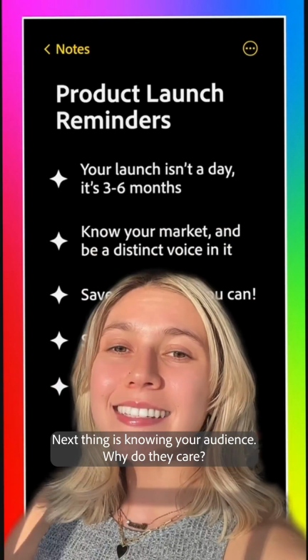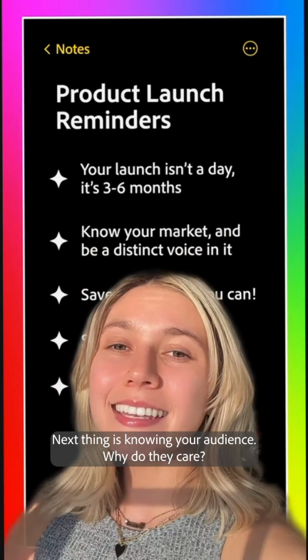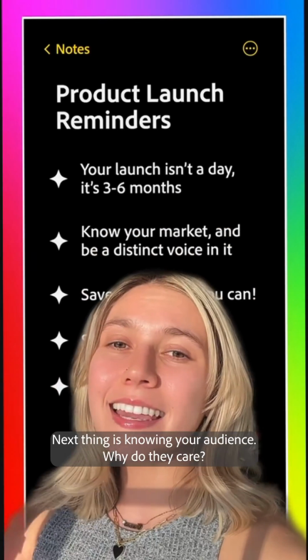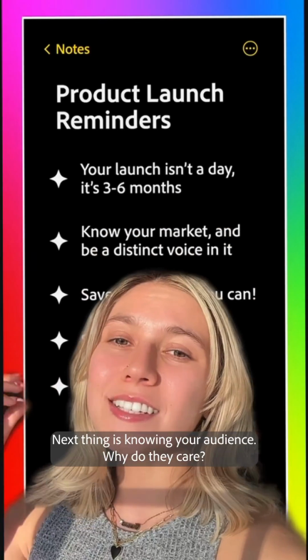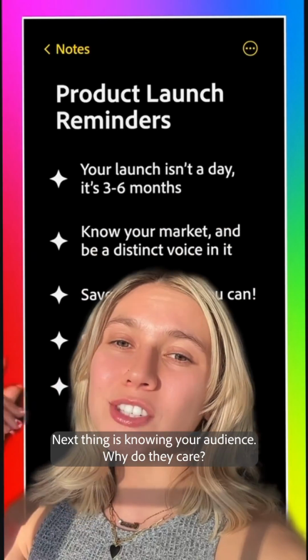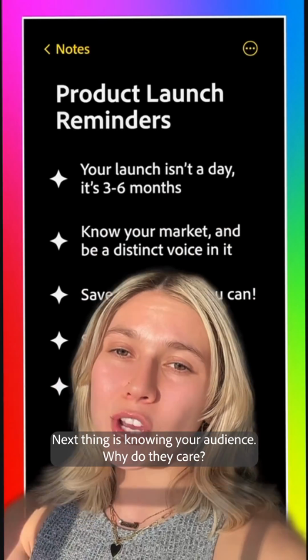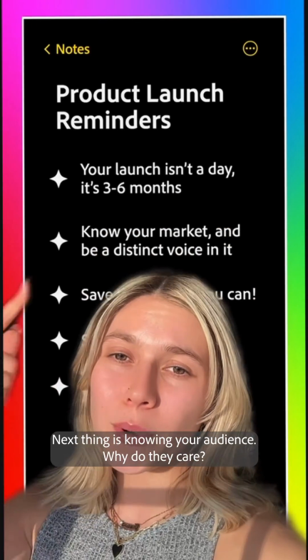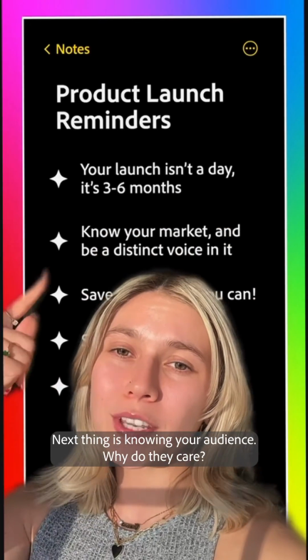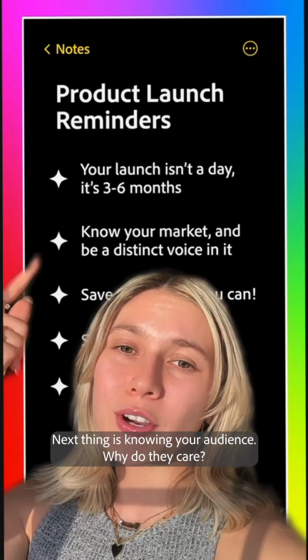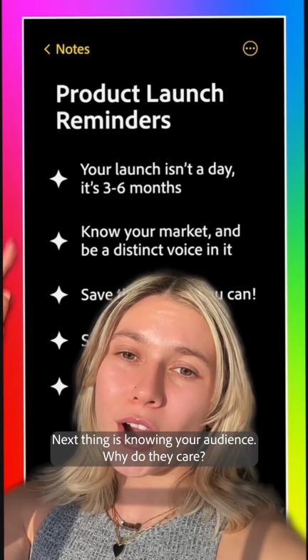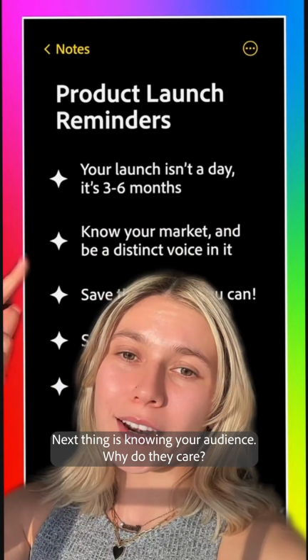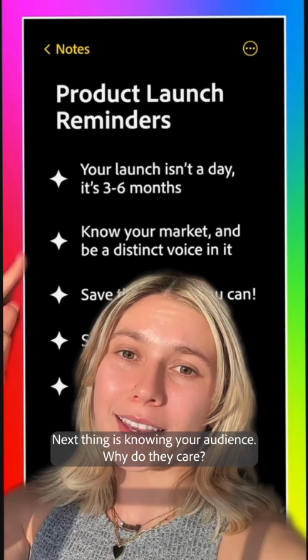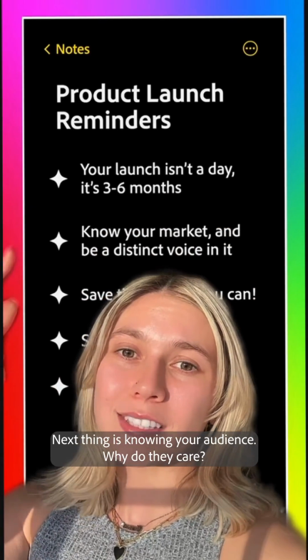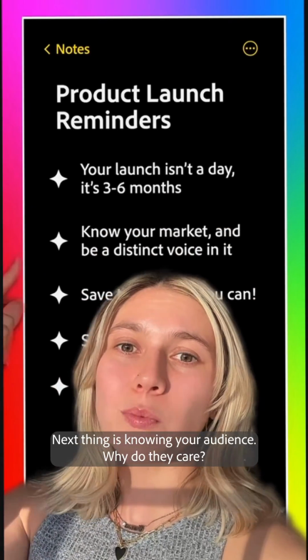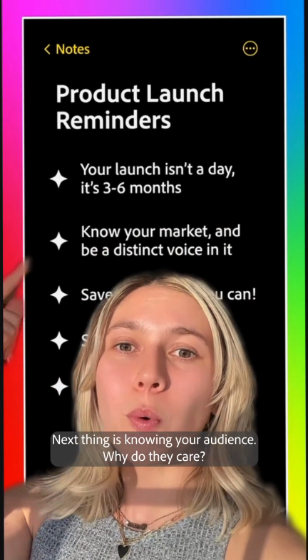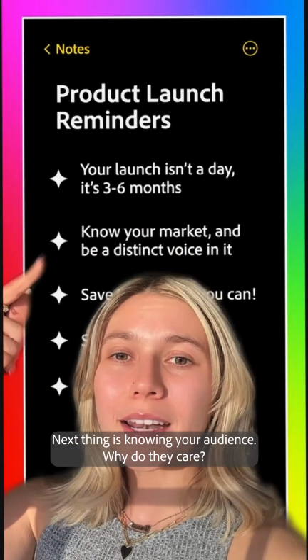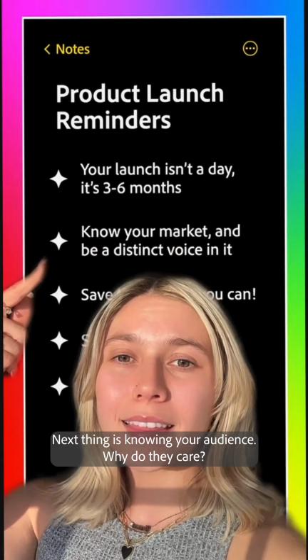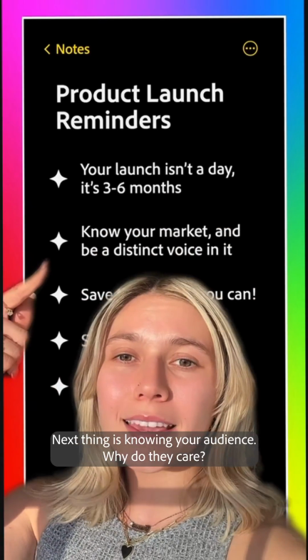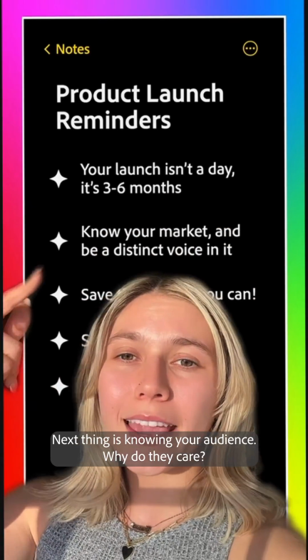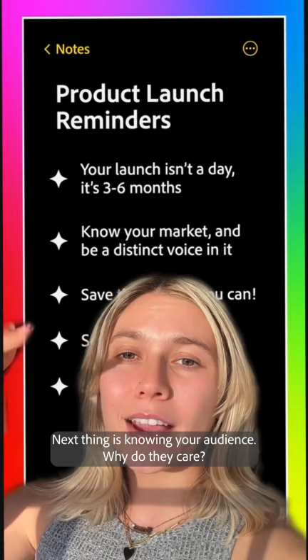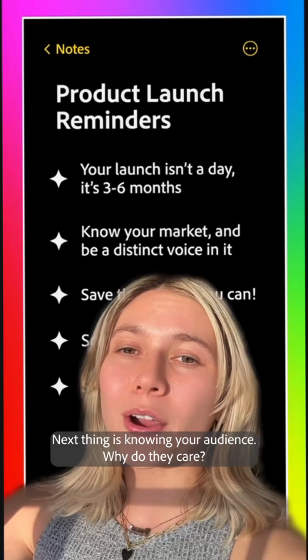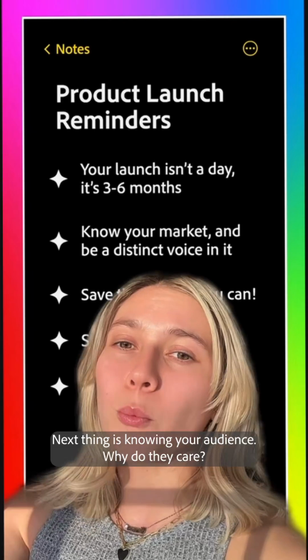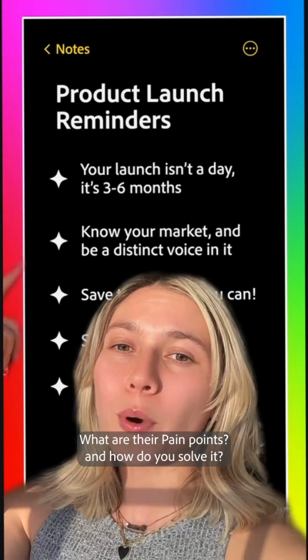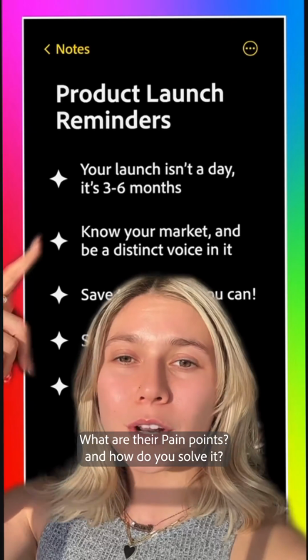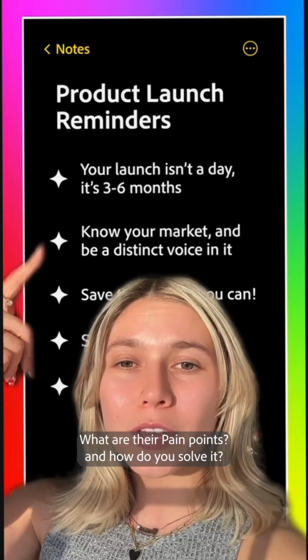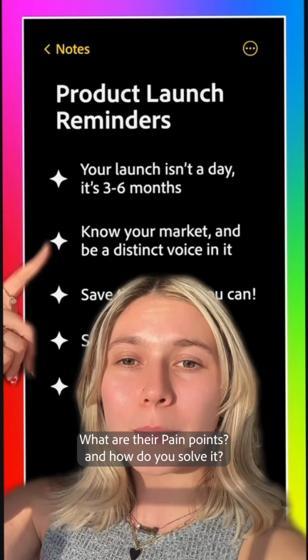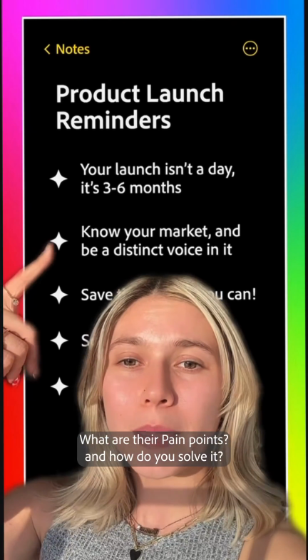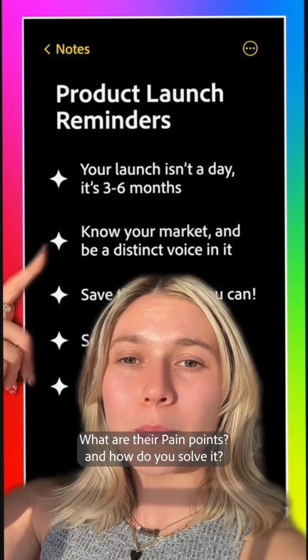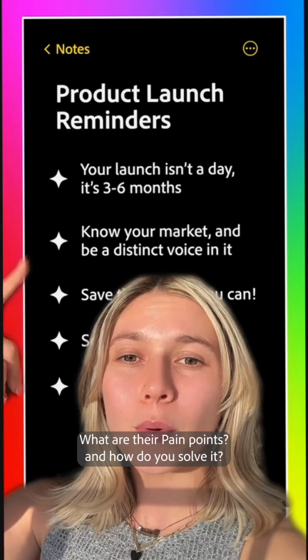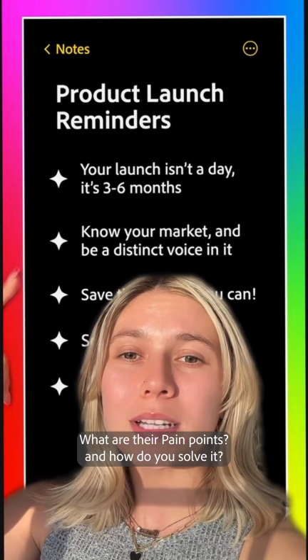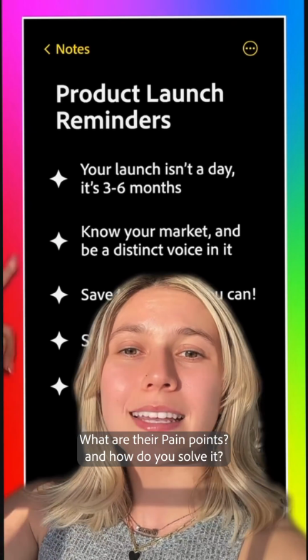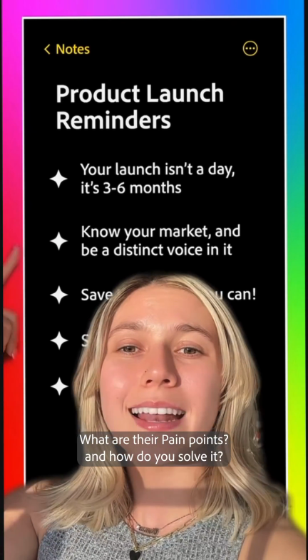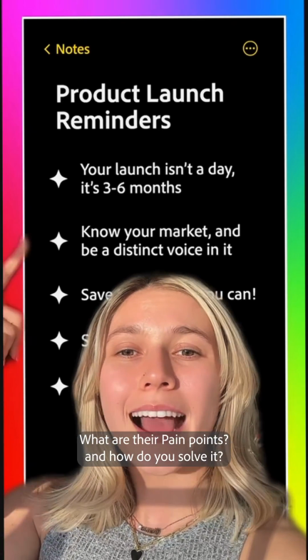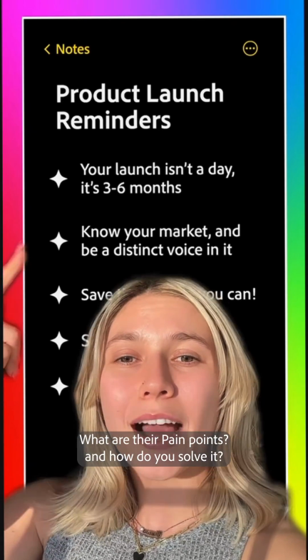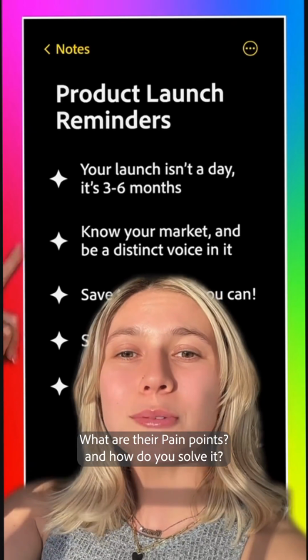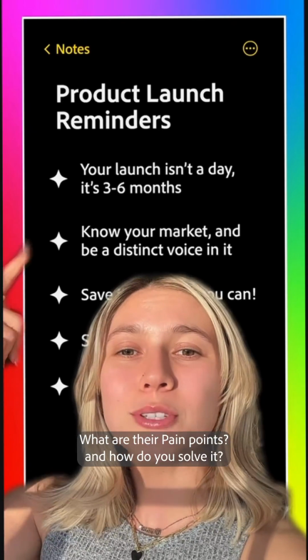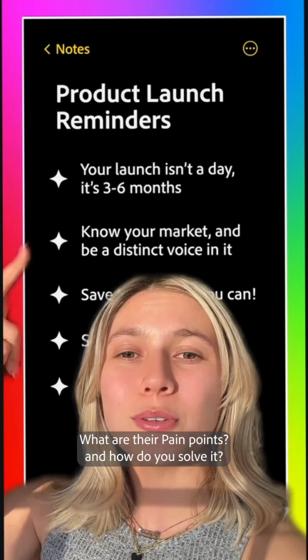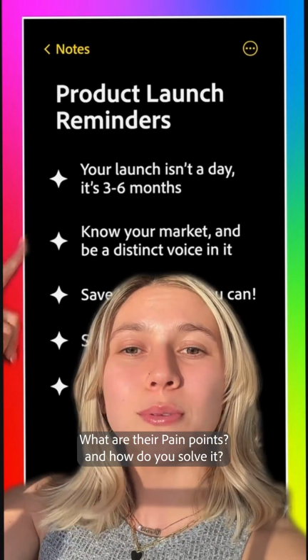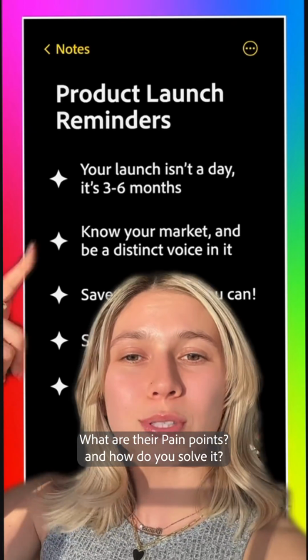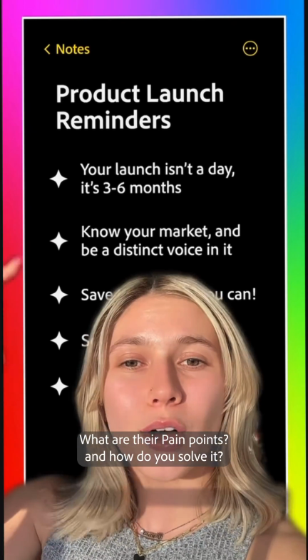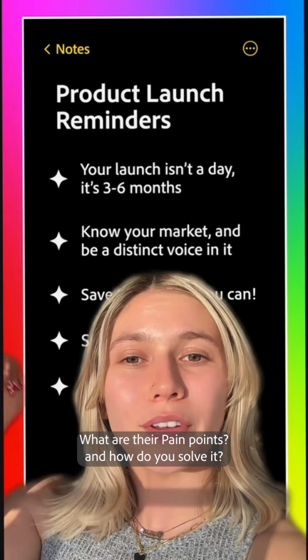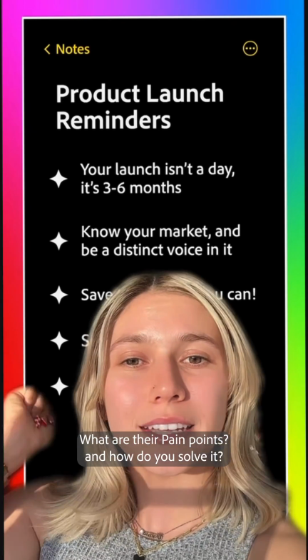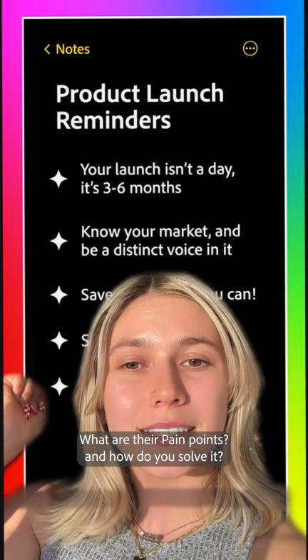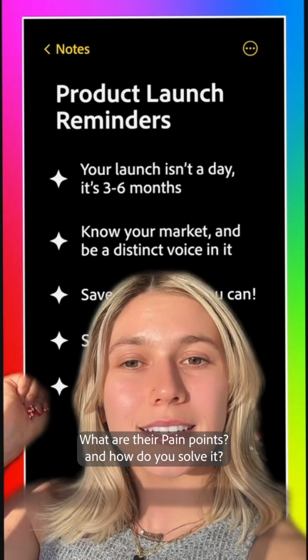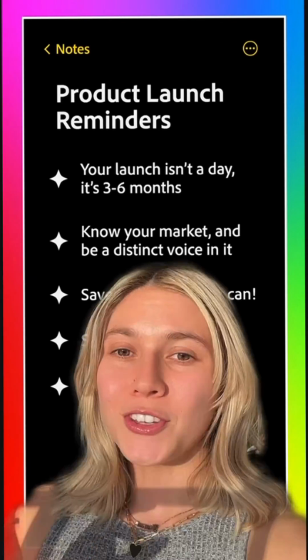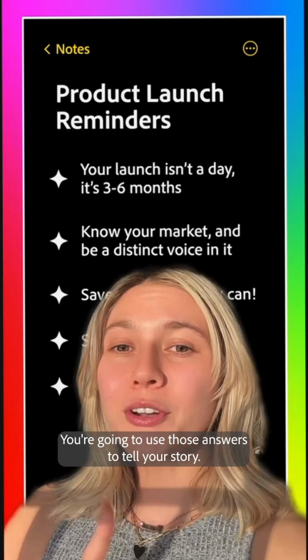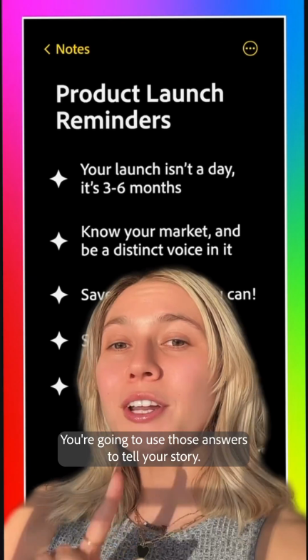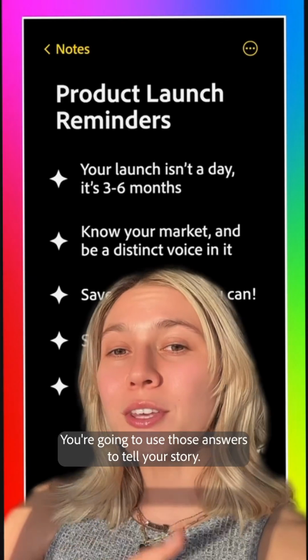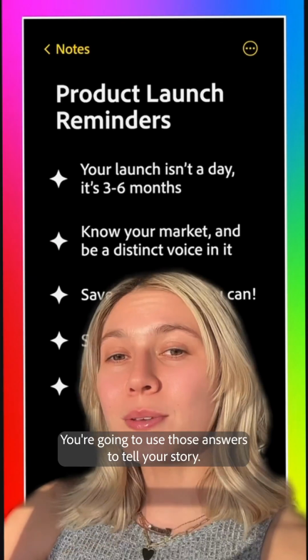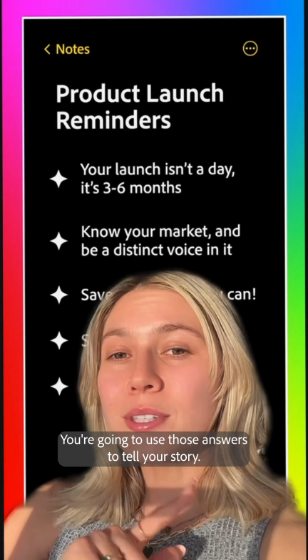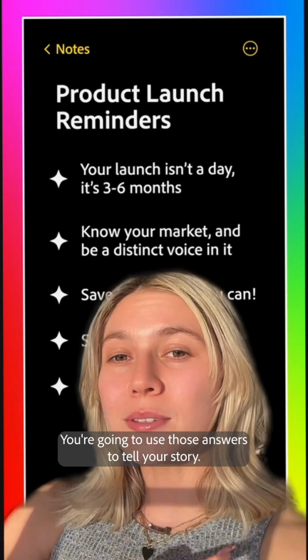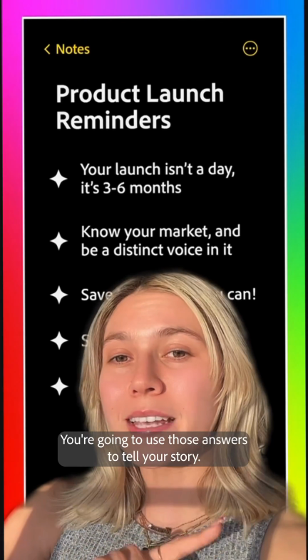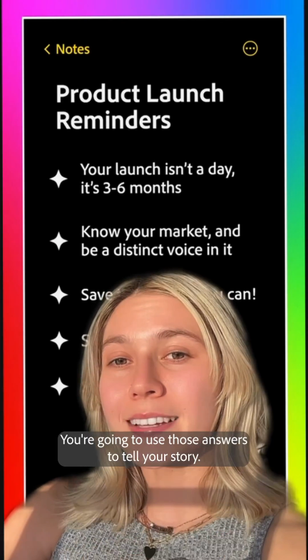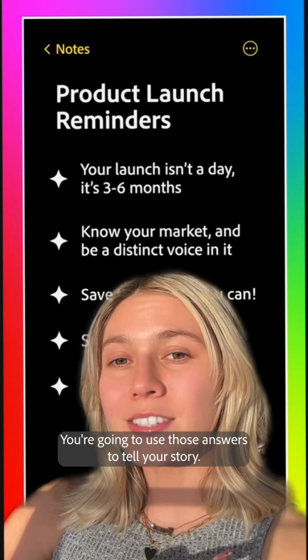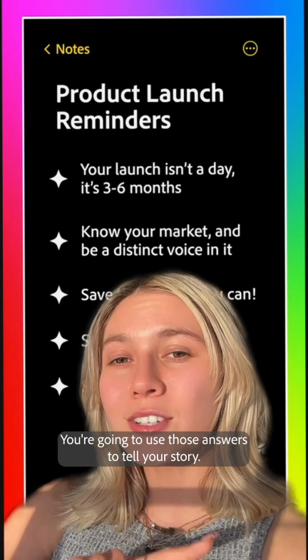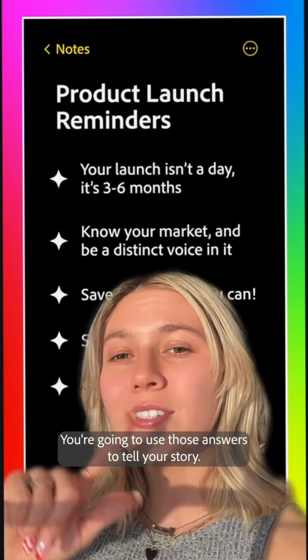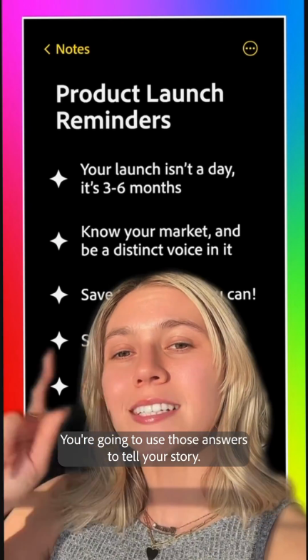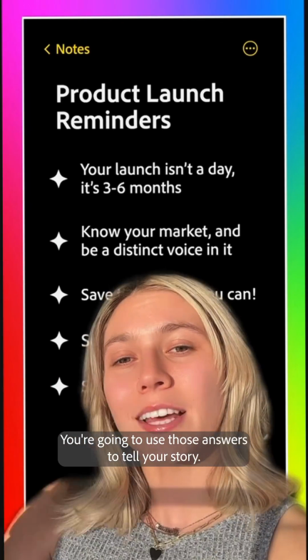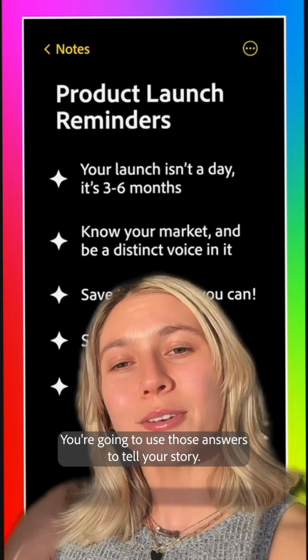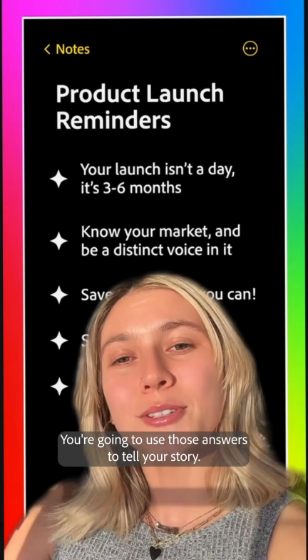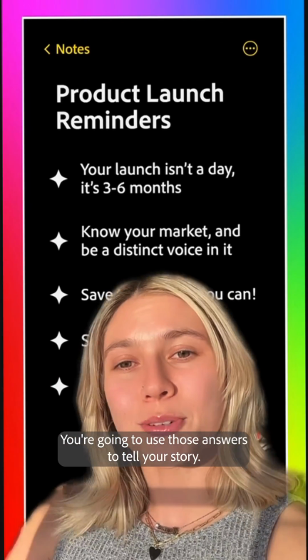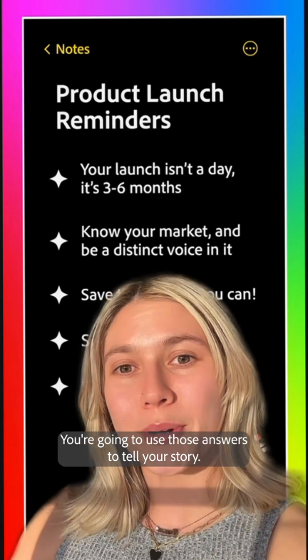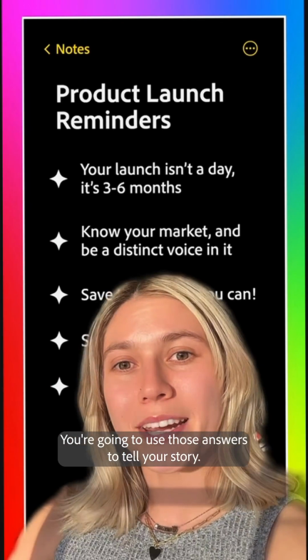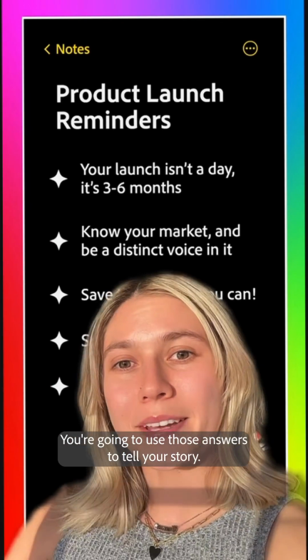Next thing is knowing your audience. Why do they care? What are their pain points and how do you solve it? You're going to use those answers to tell your story.